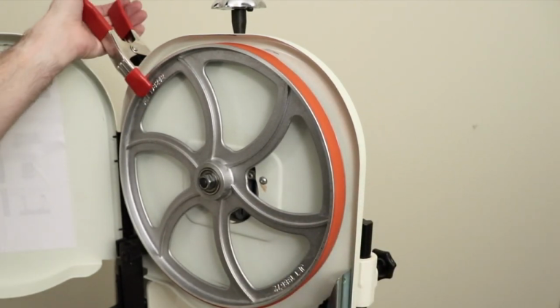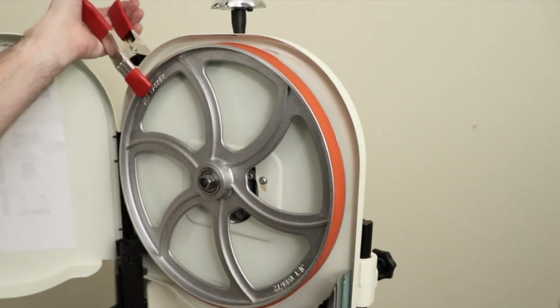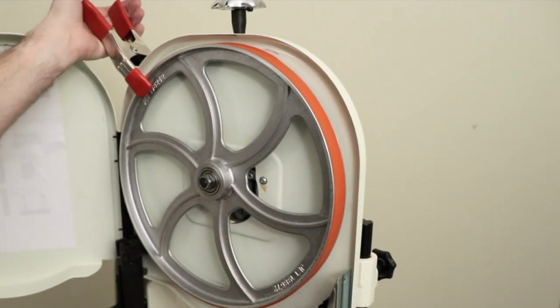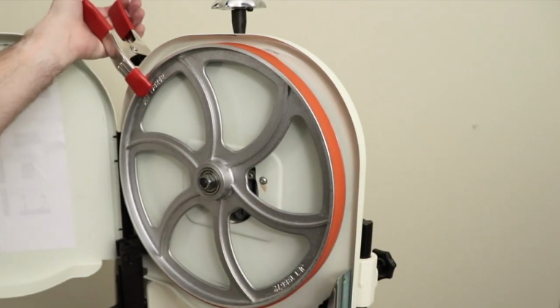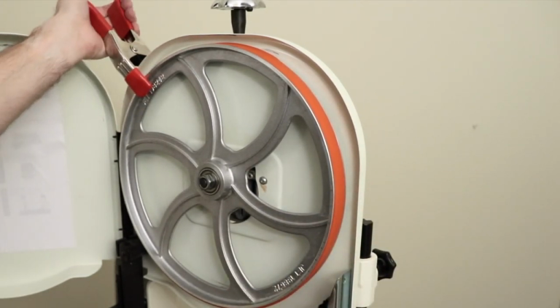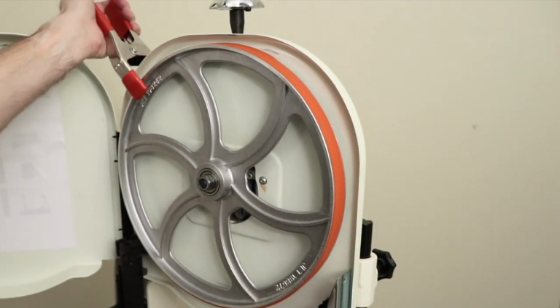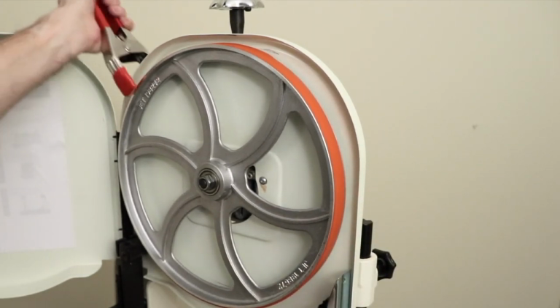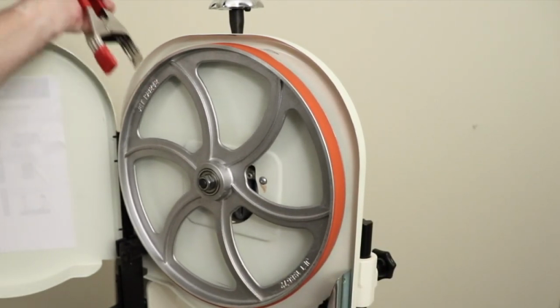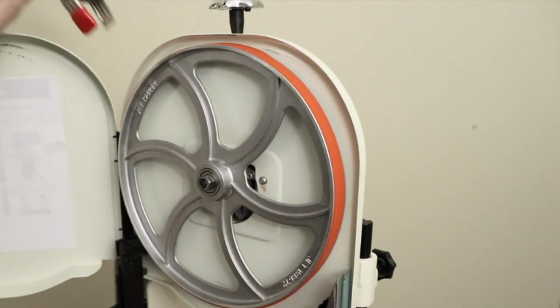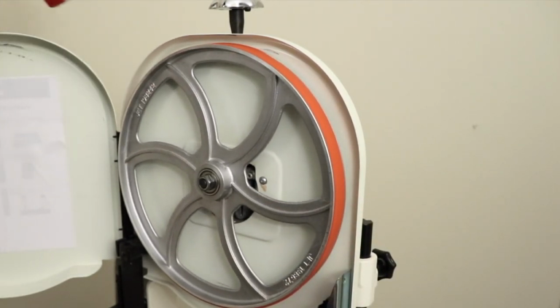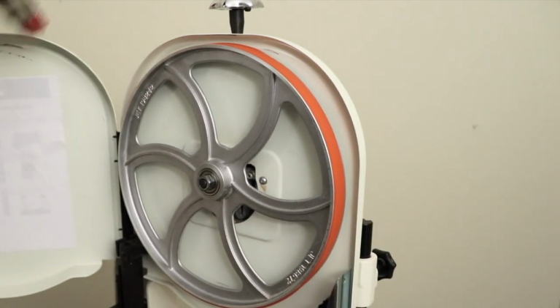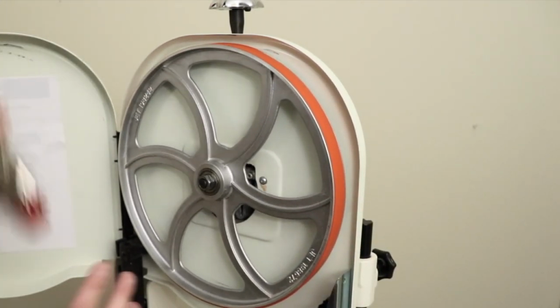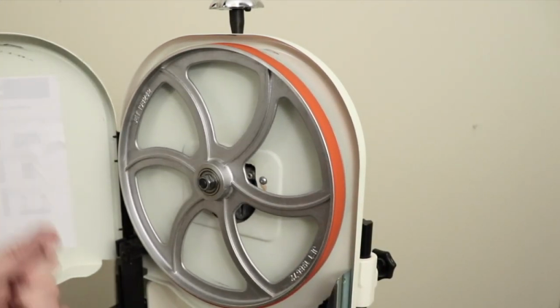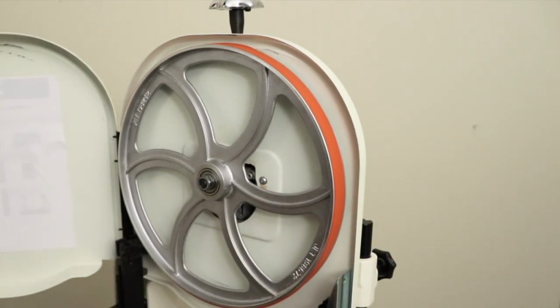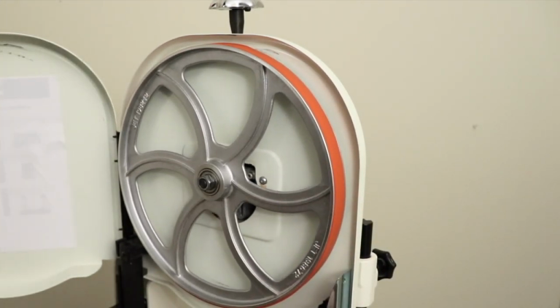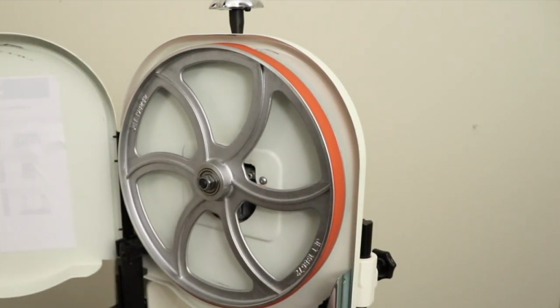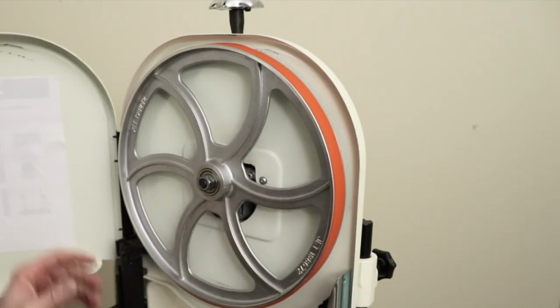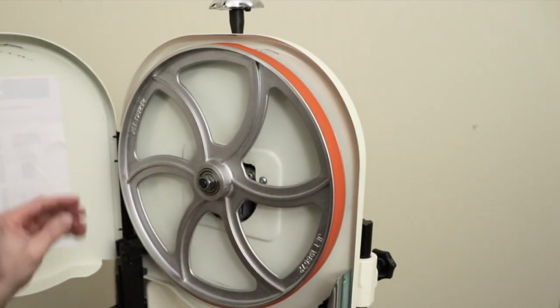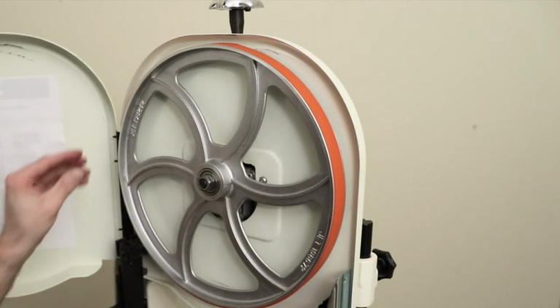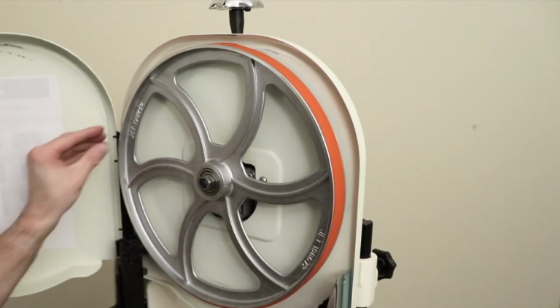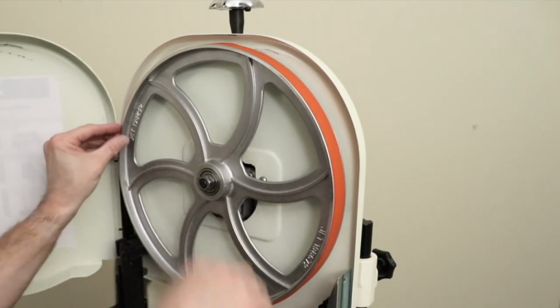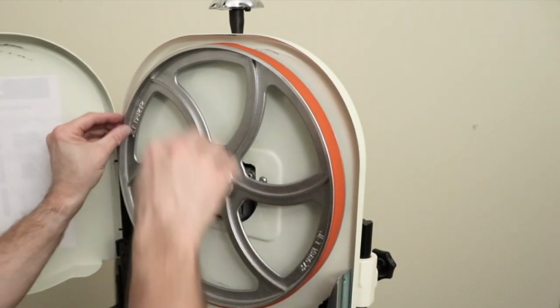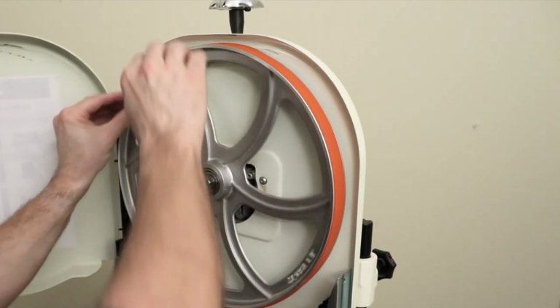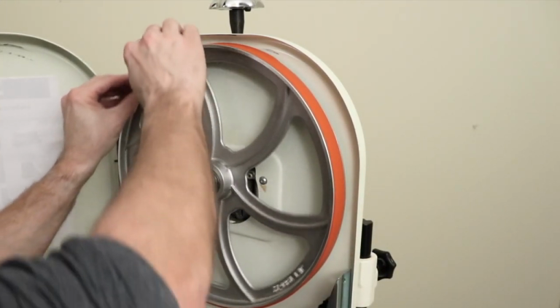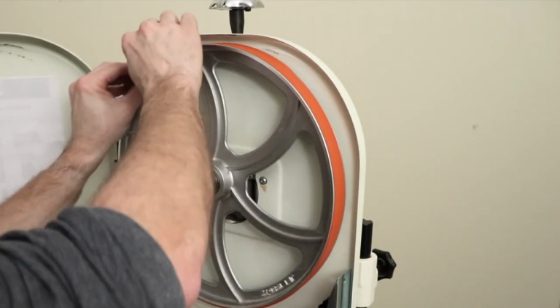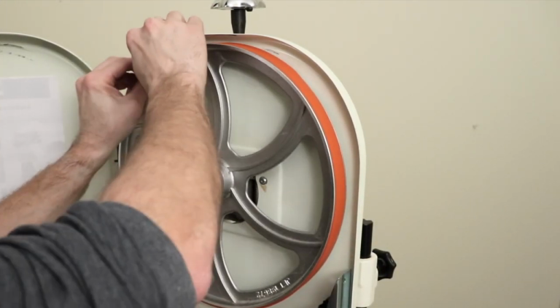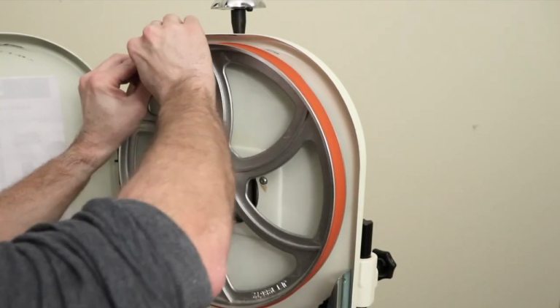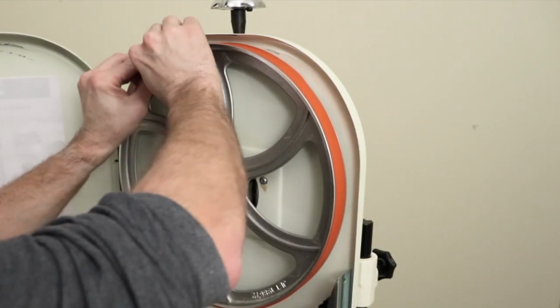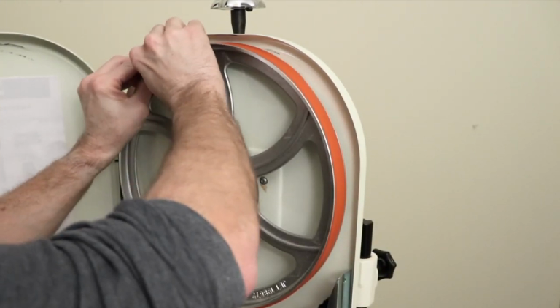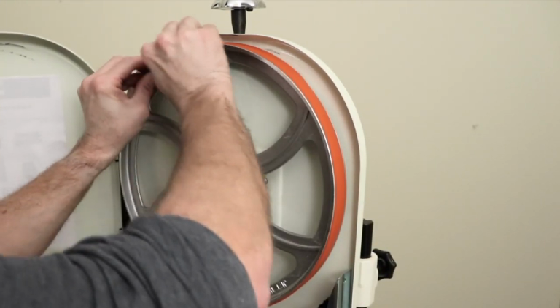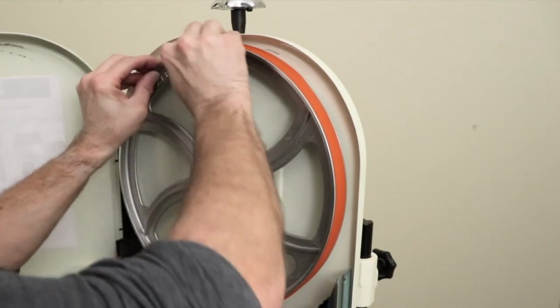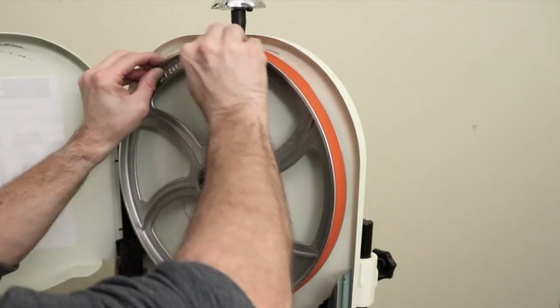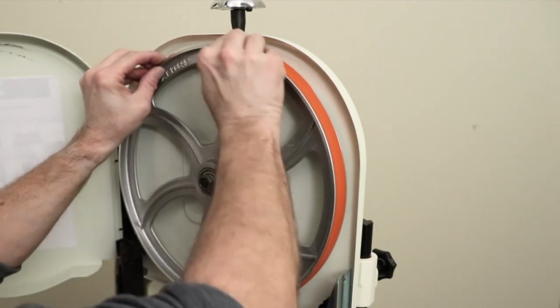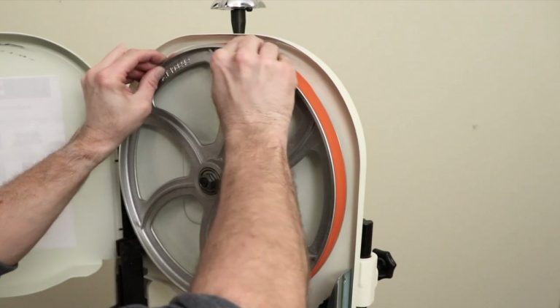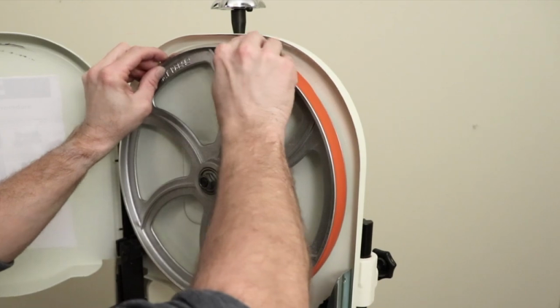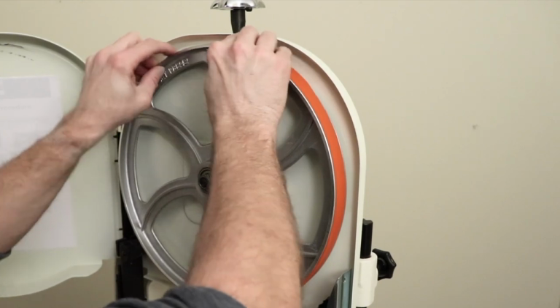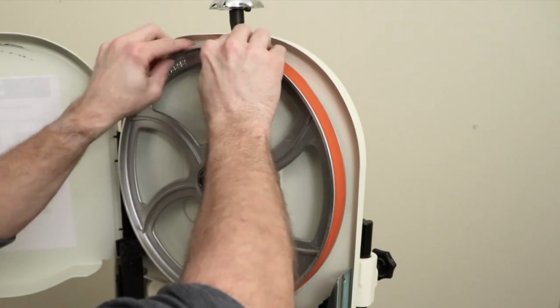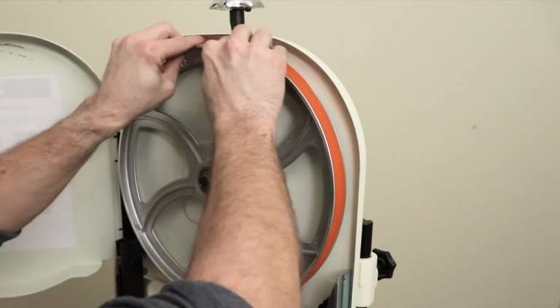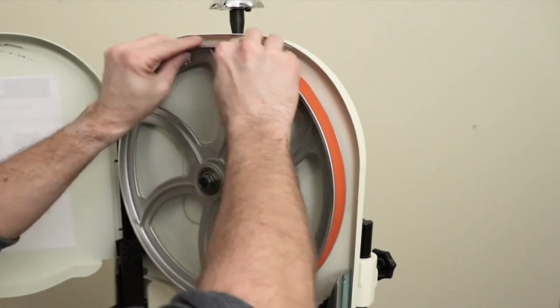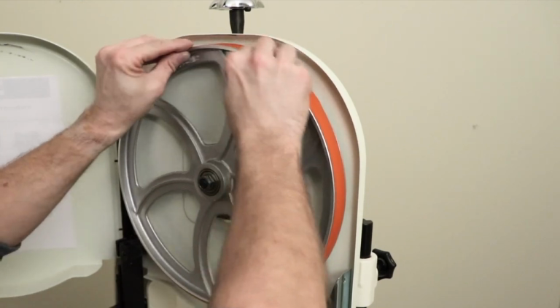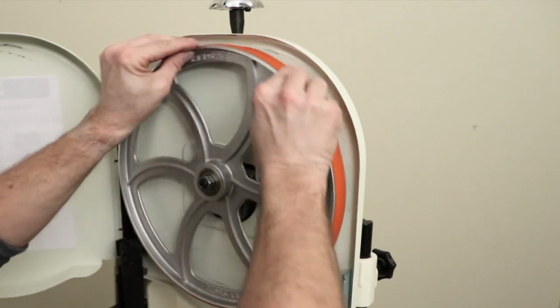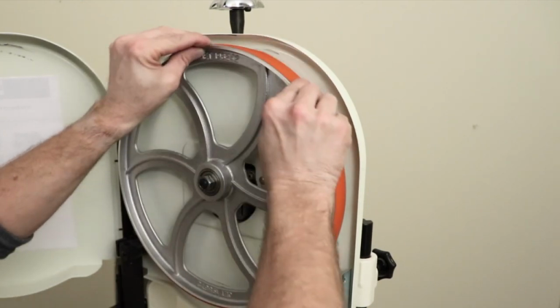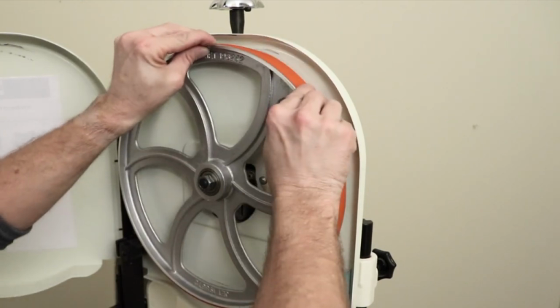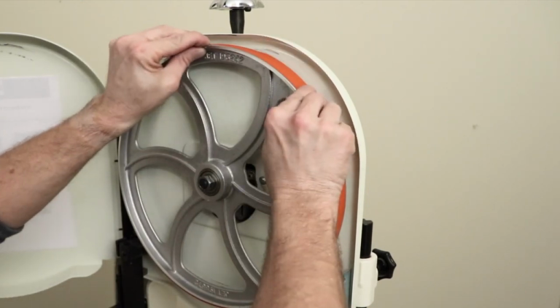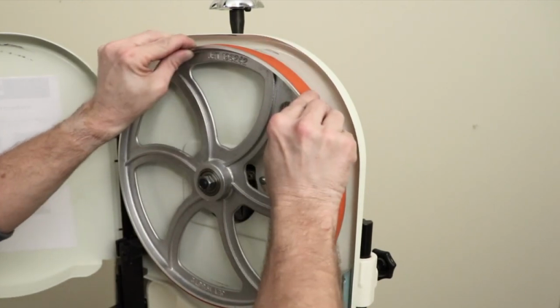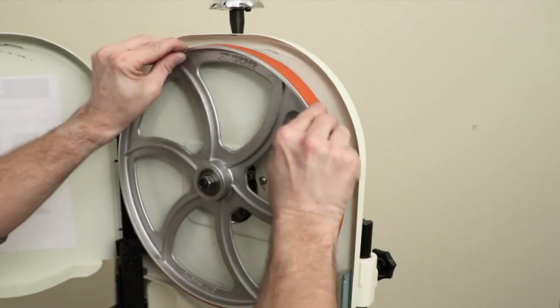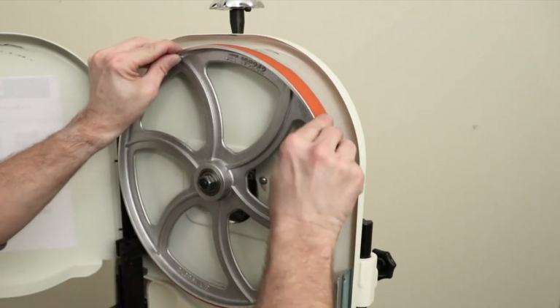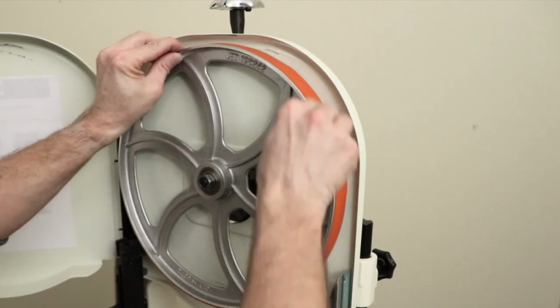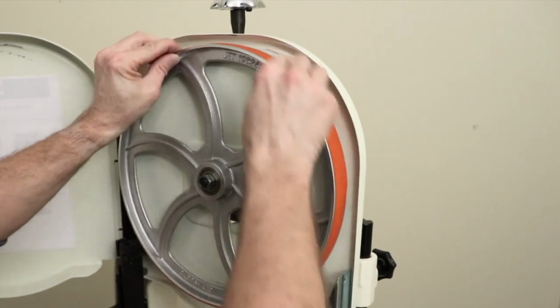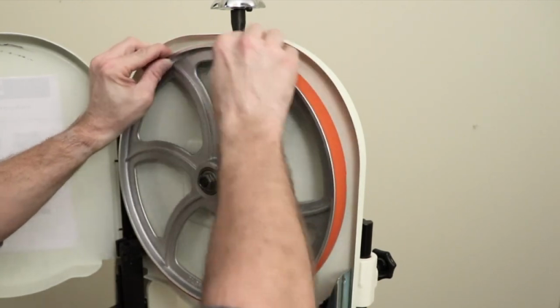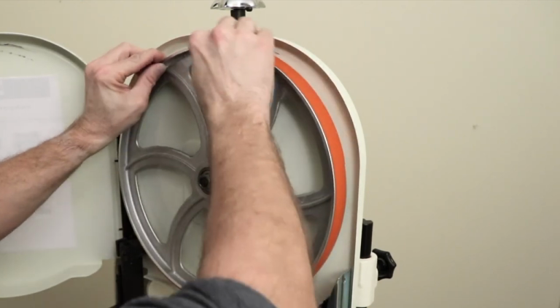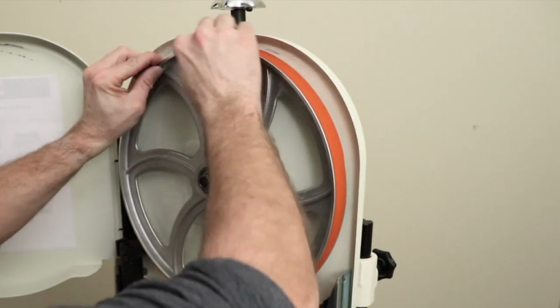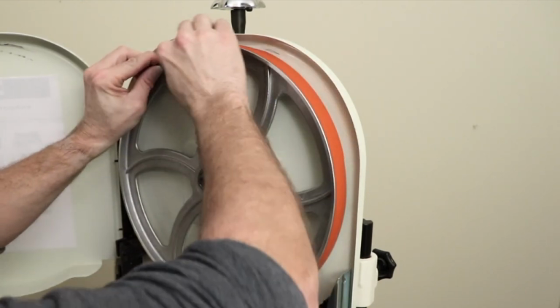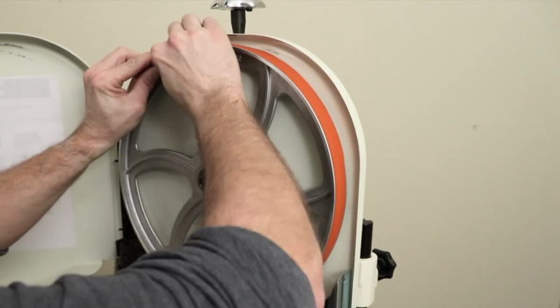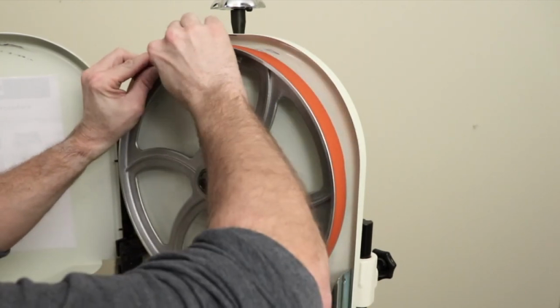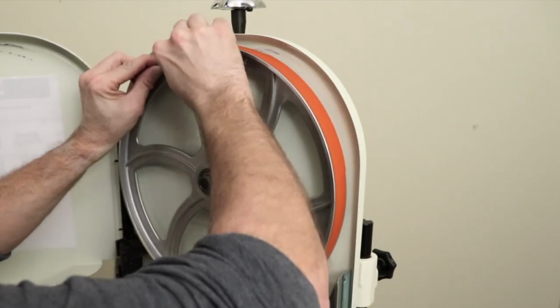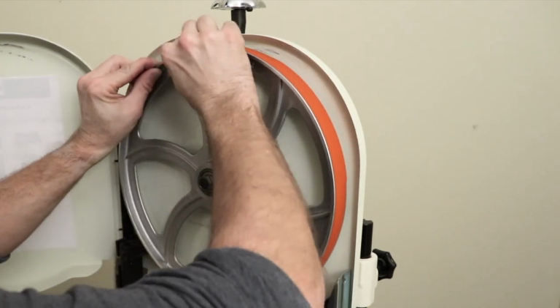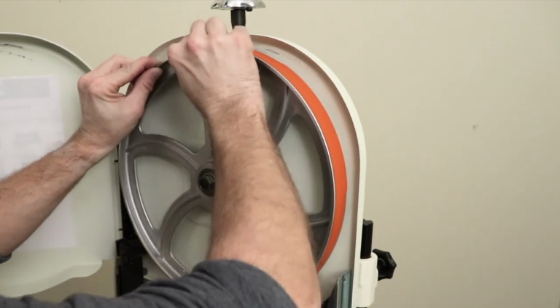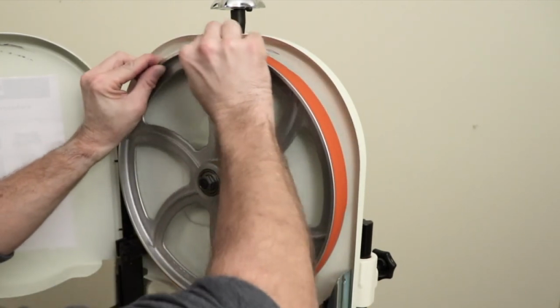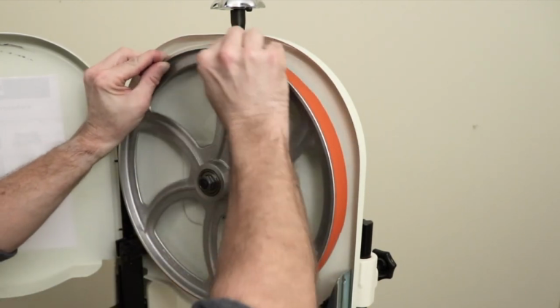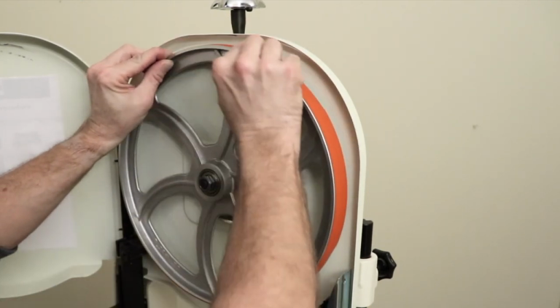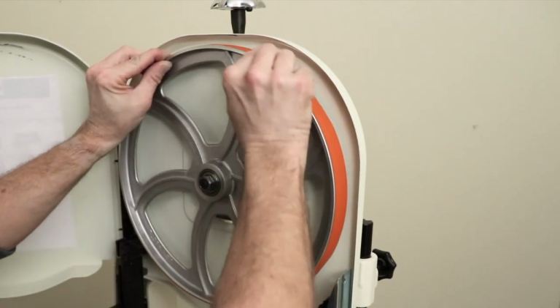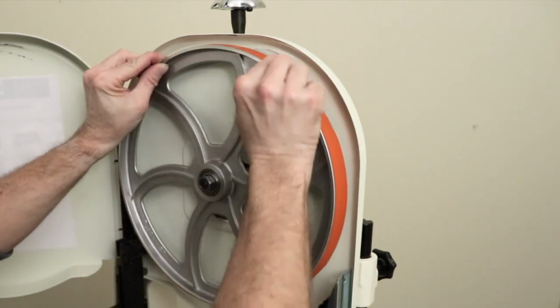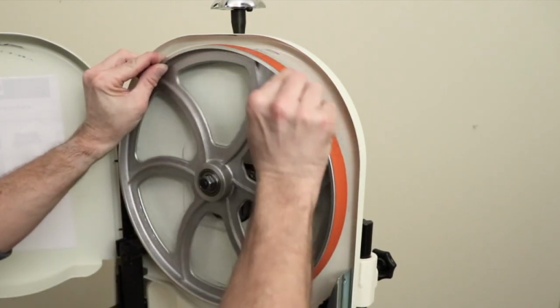After your tire is on the wheel, you want to work the tire around so that the tire sits in between the grooves on the wheel.